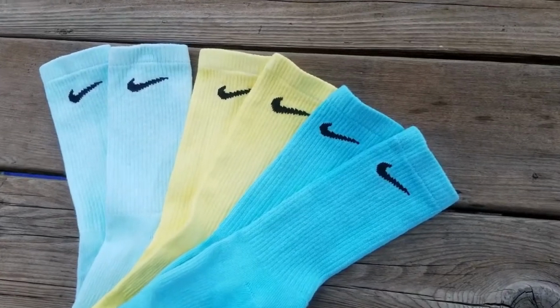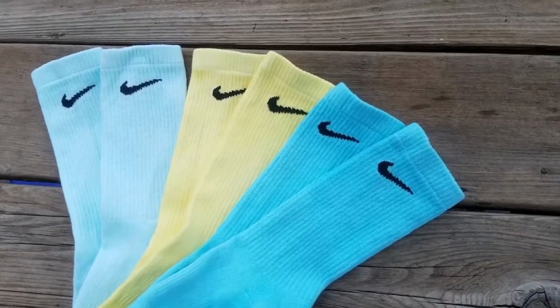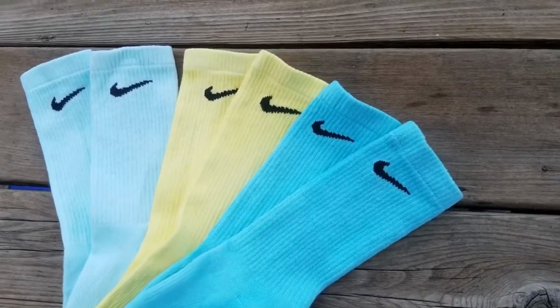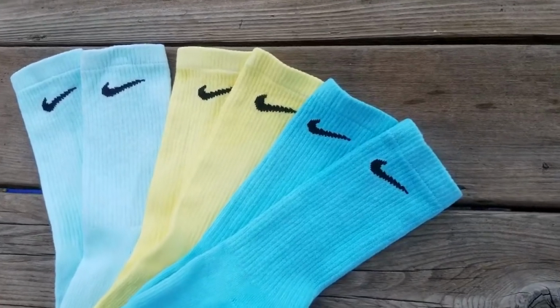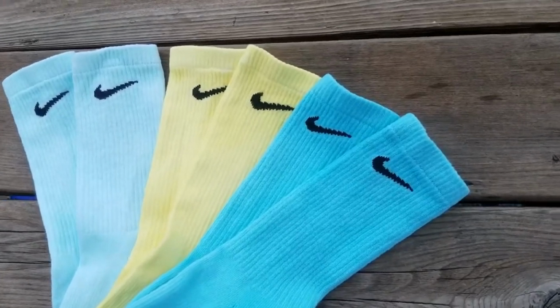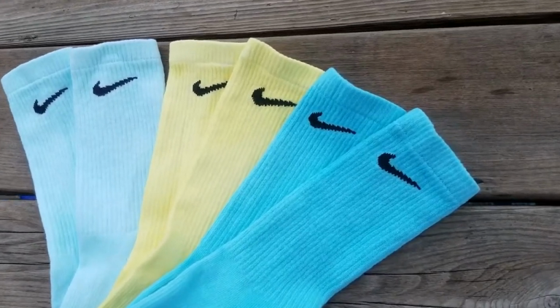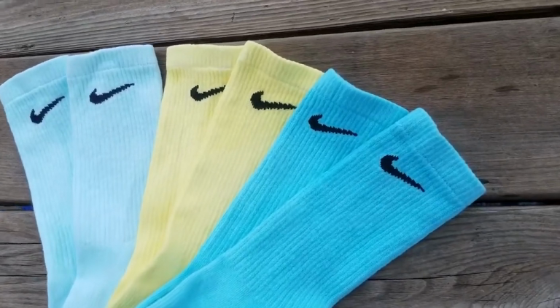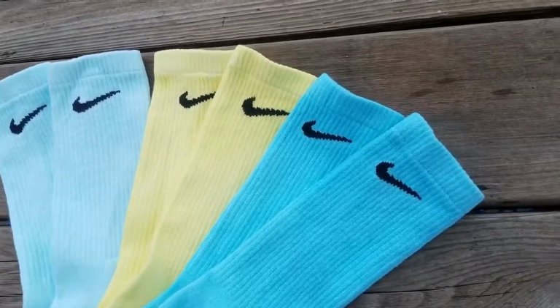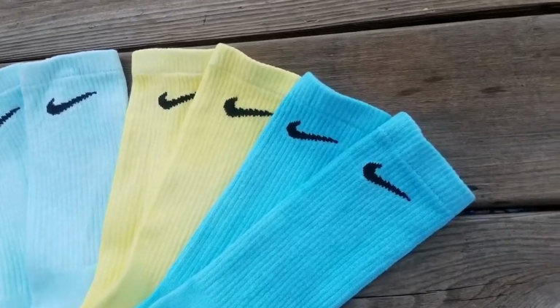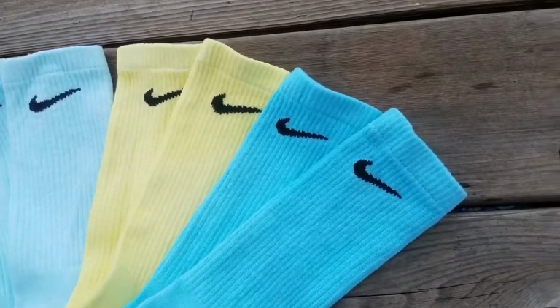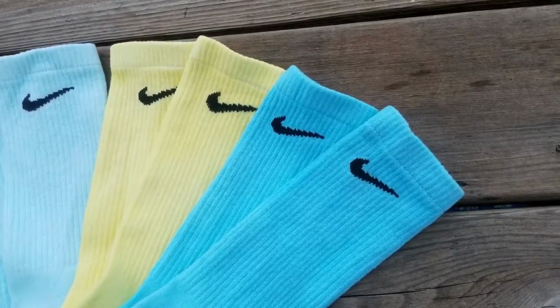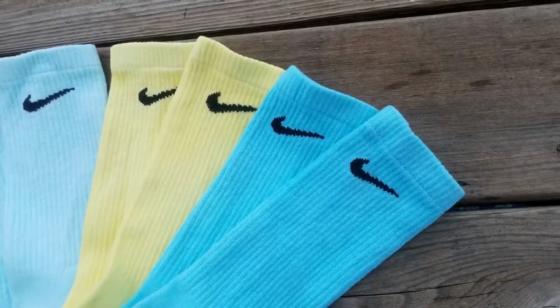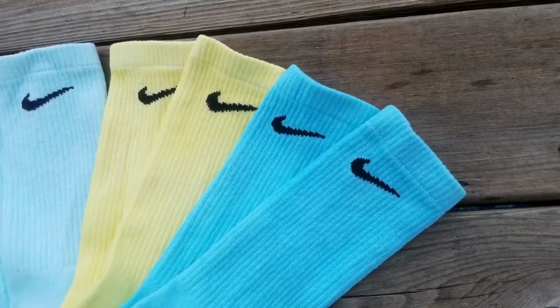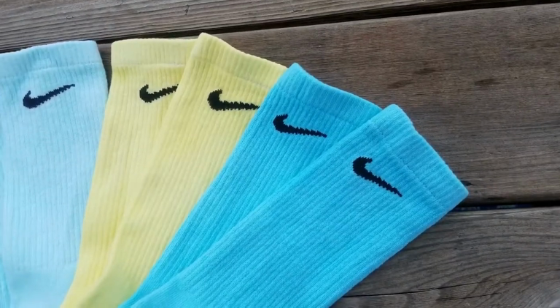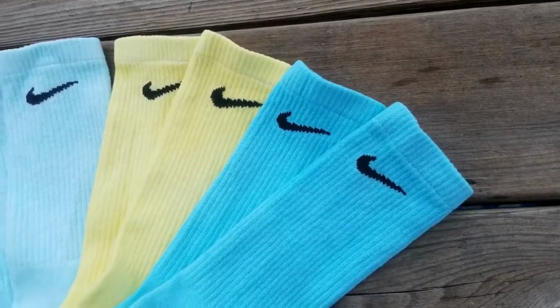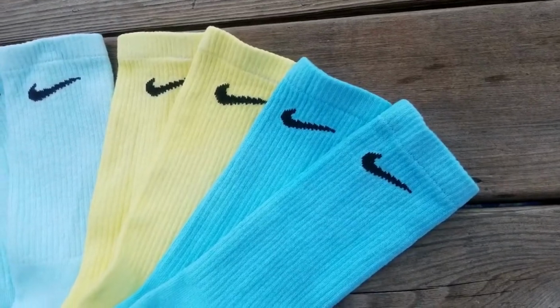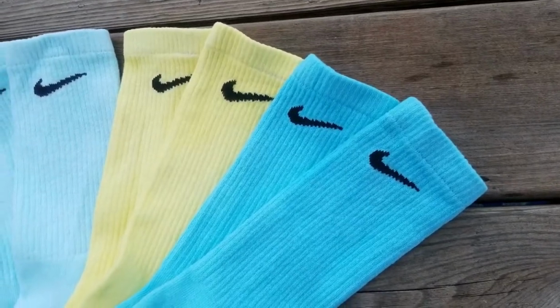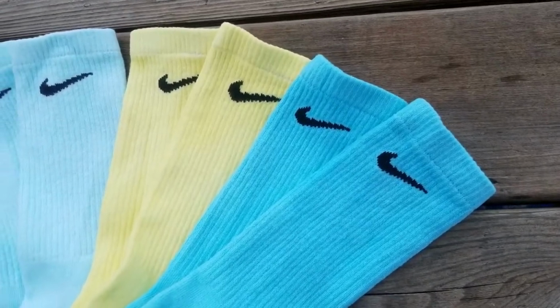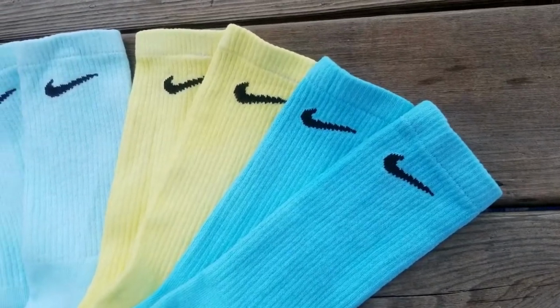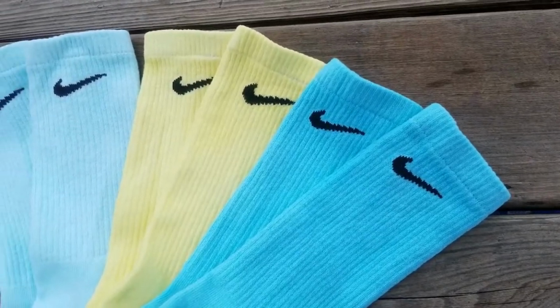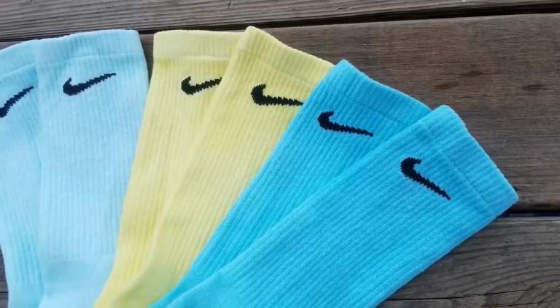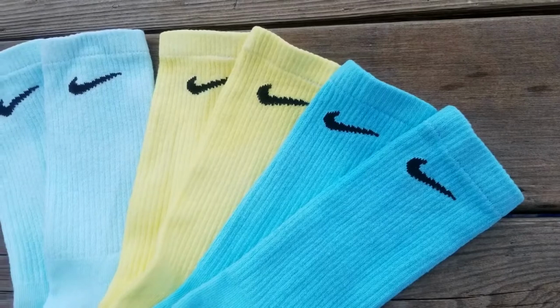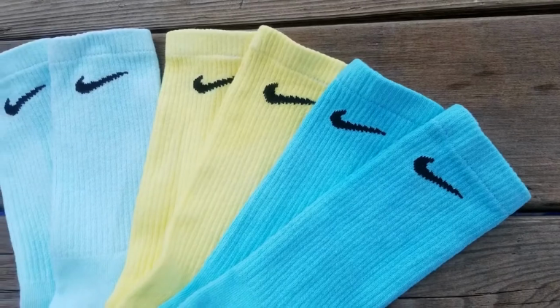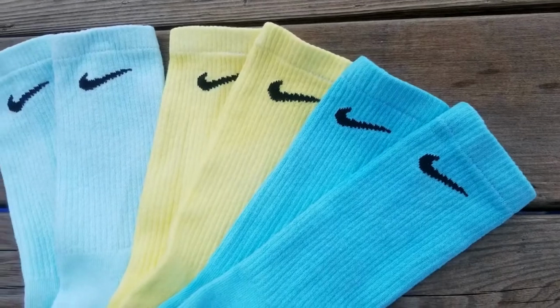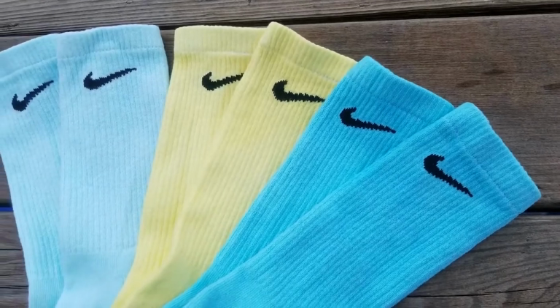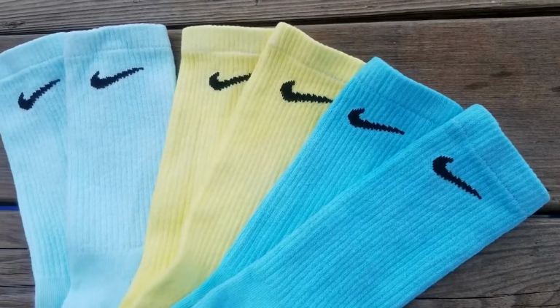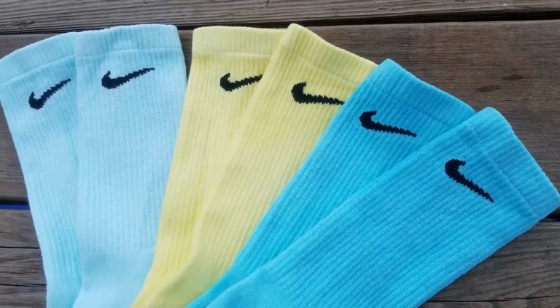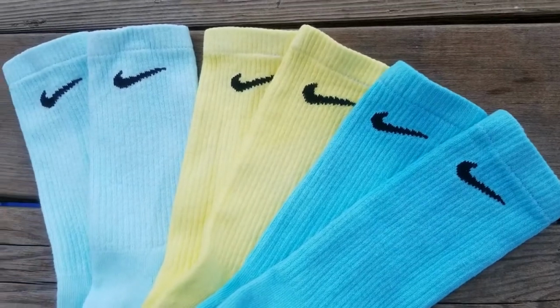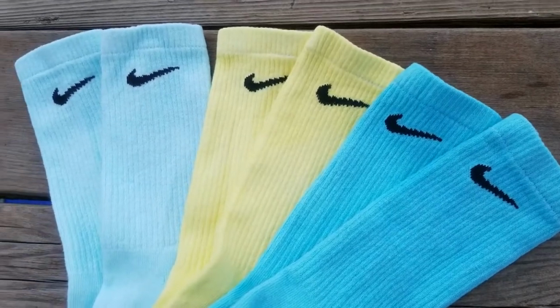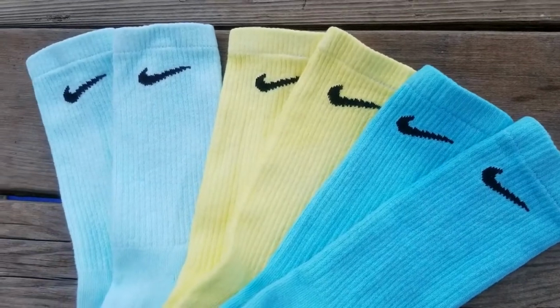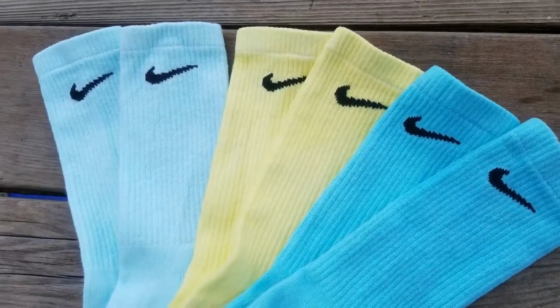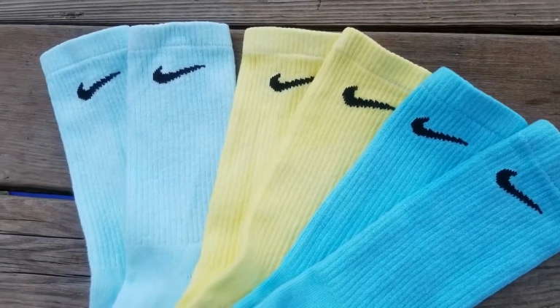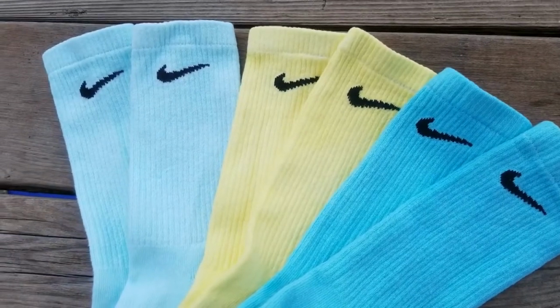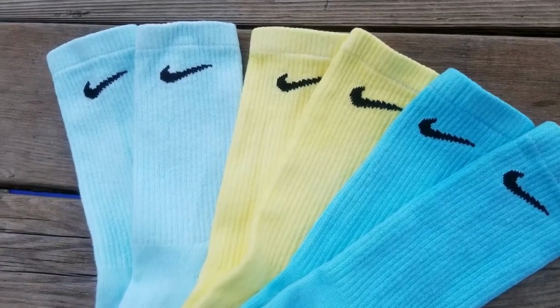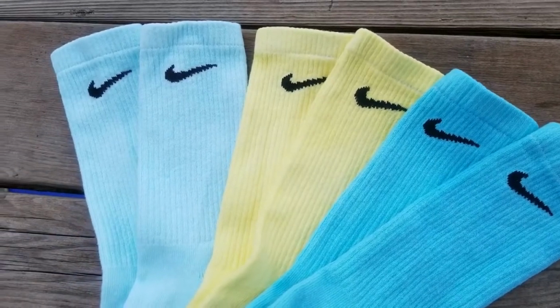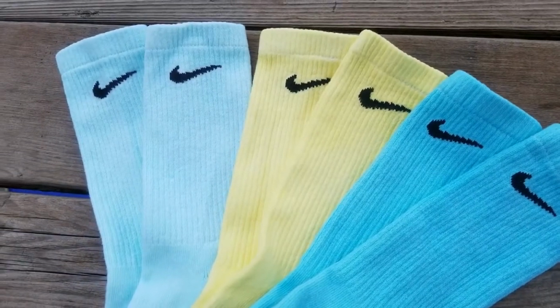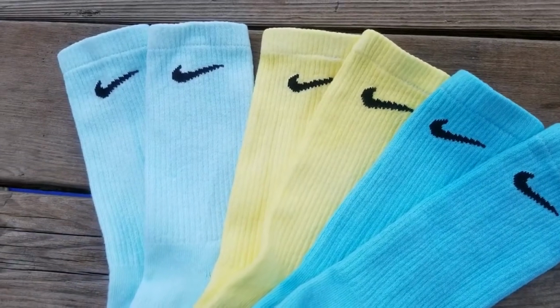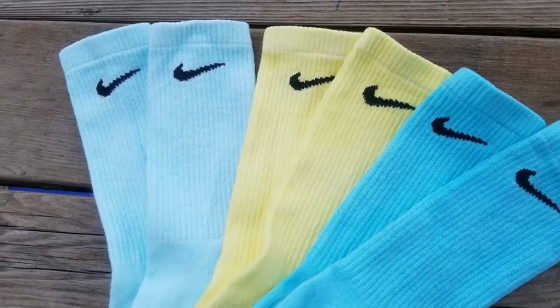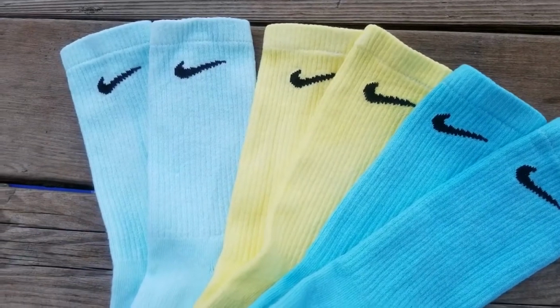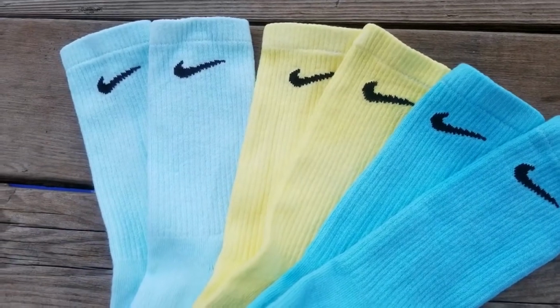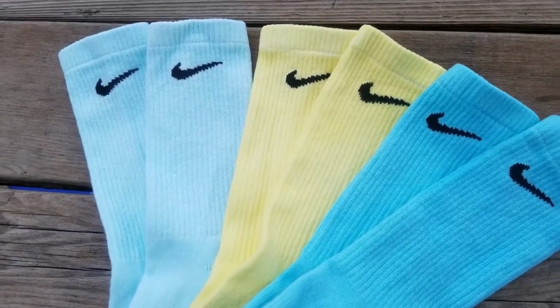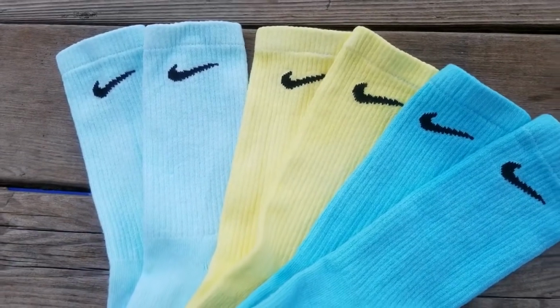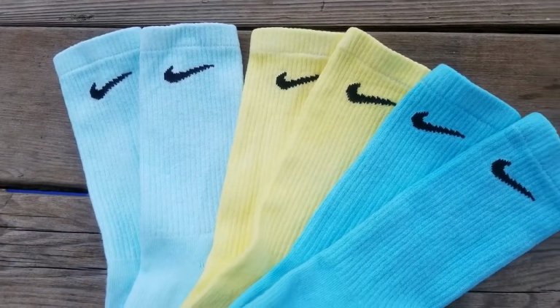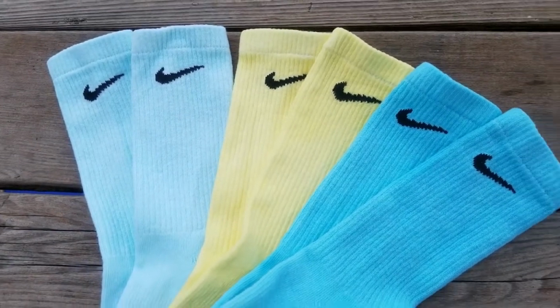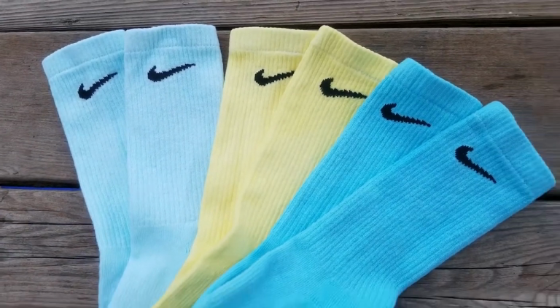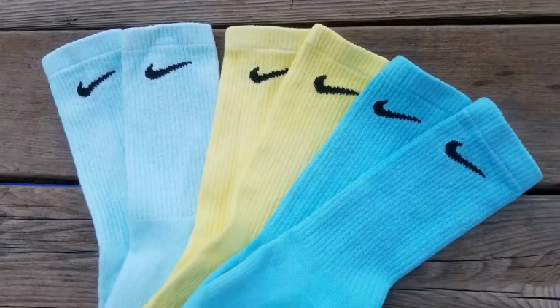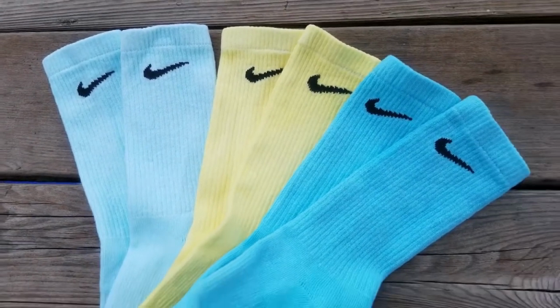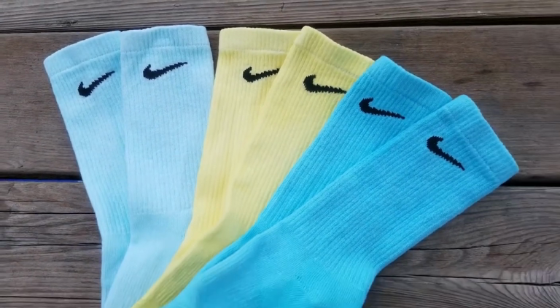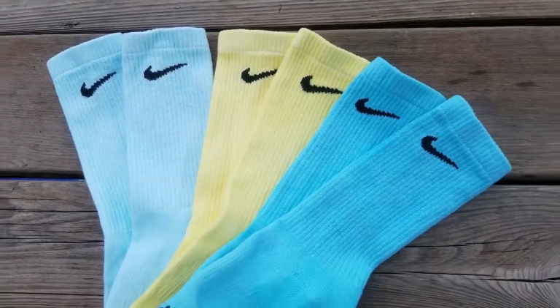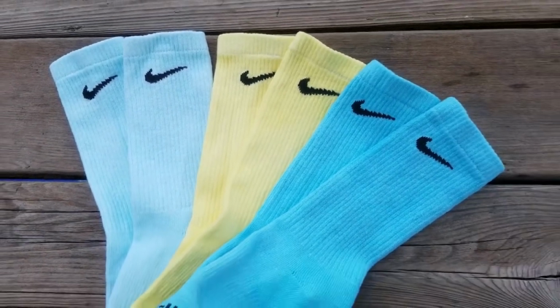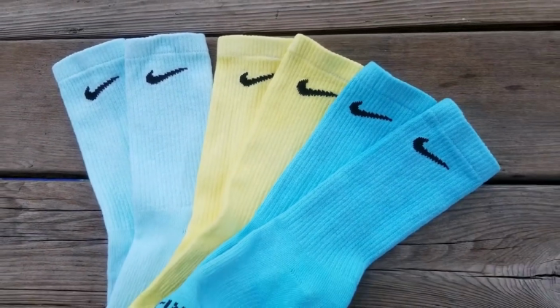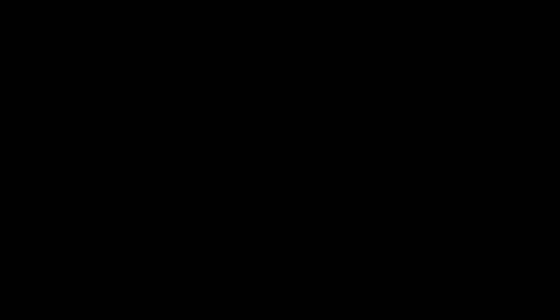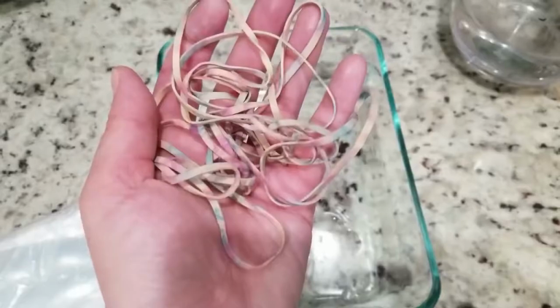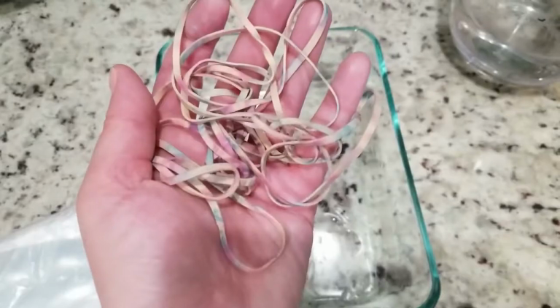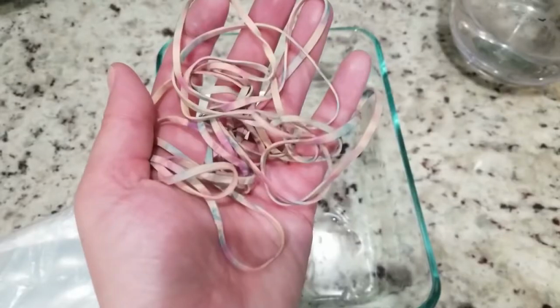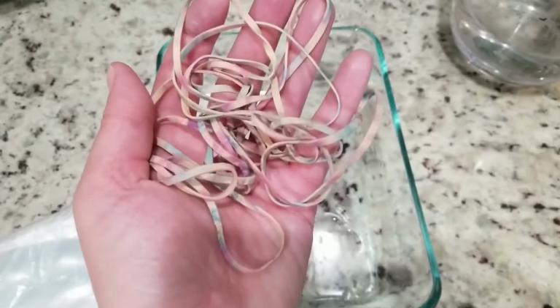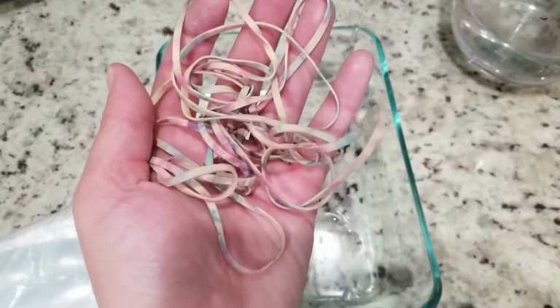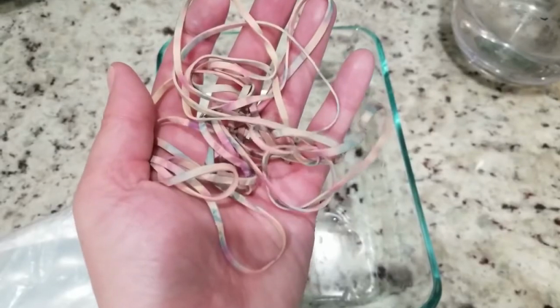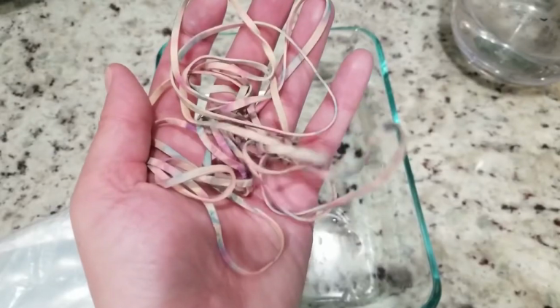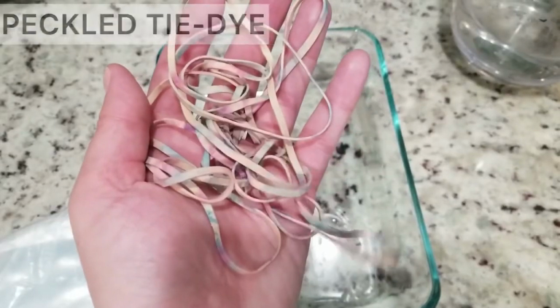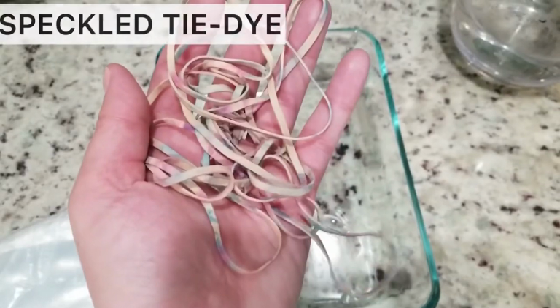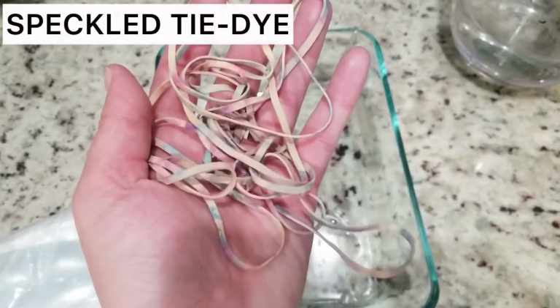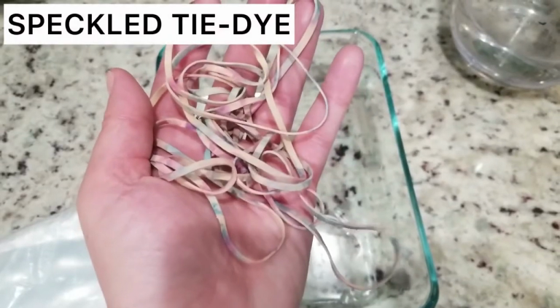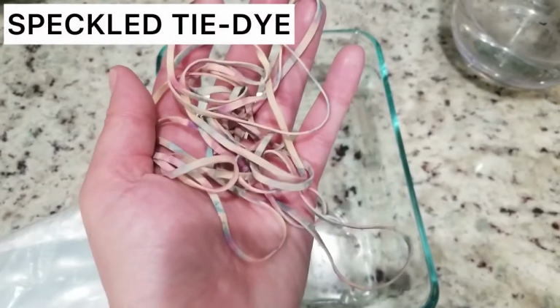Finished socks! You can see the socks that I left in the dye a little bit longer versus the socks that I pretty much took out right away and put in the washing machine.